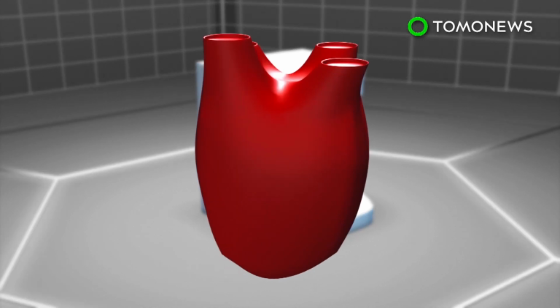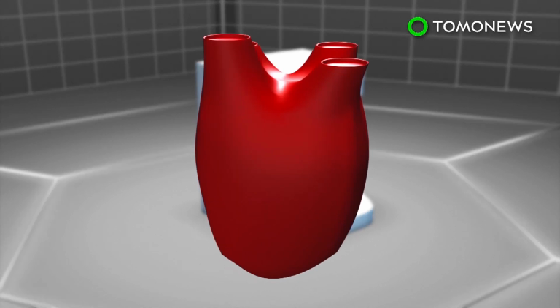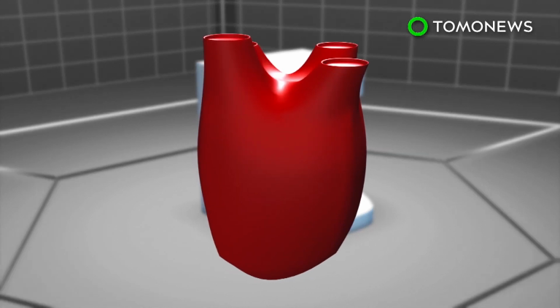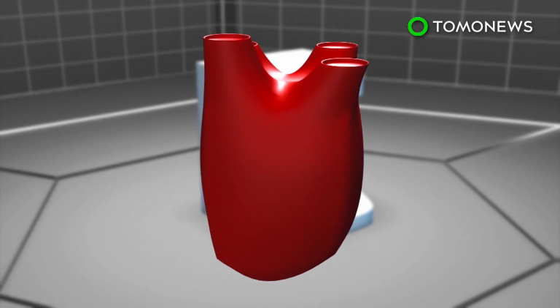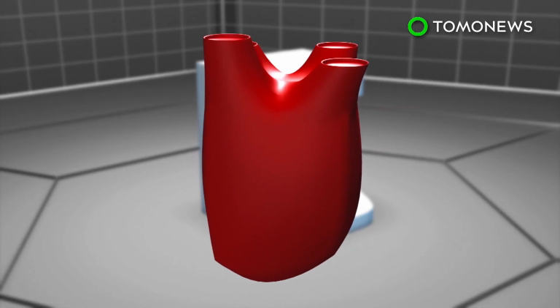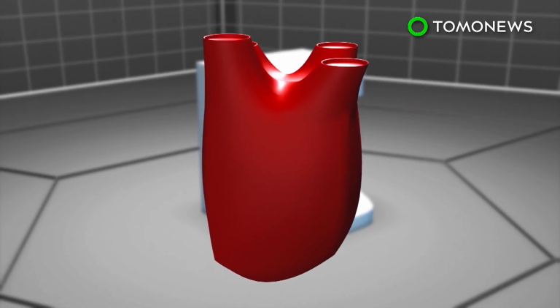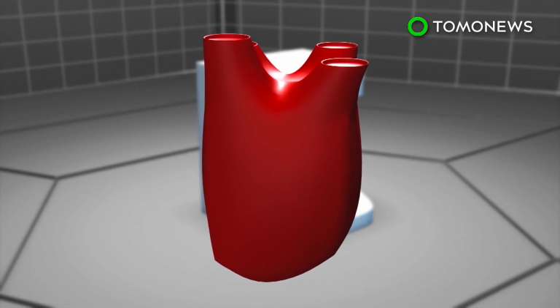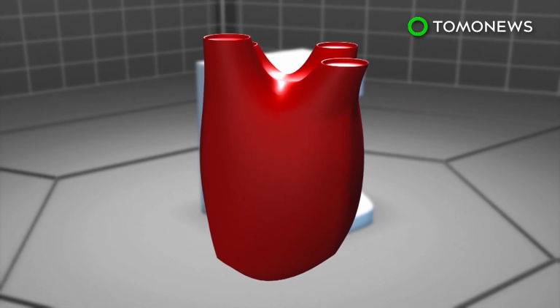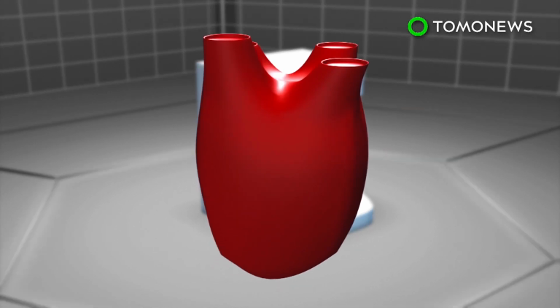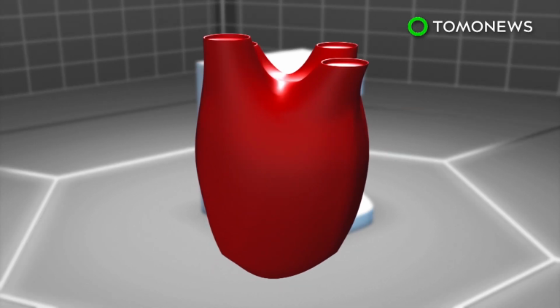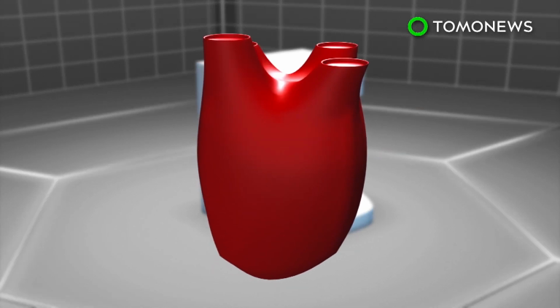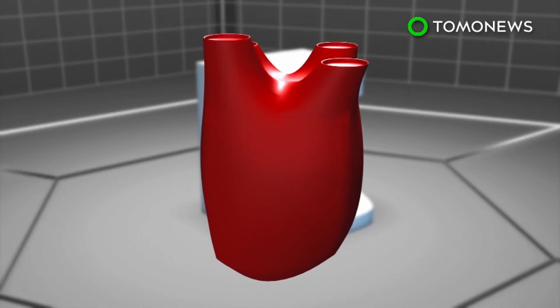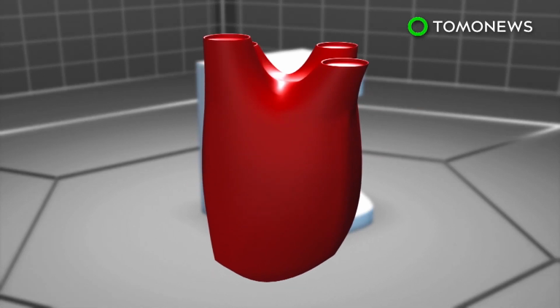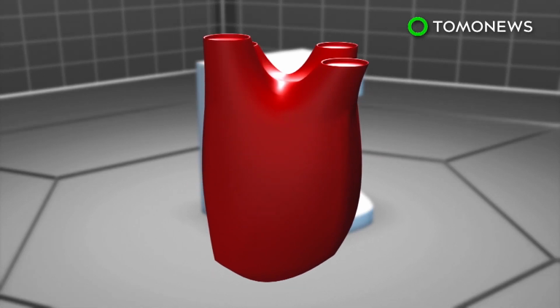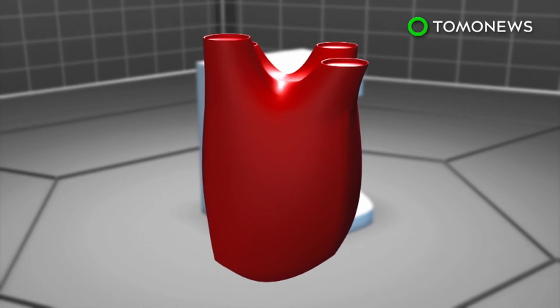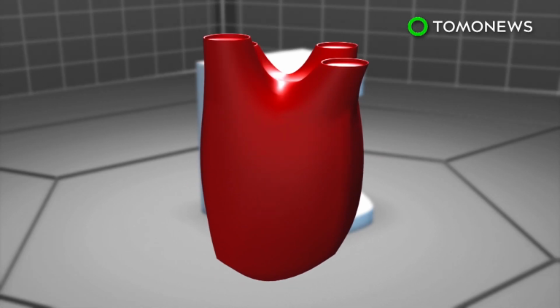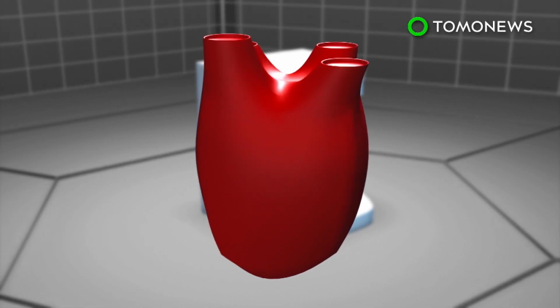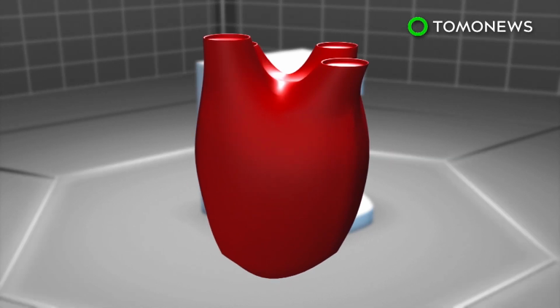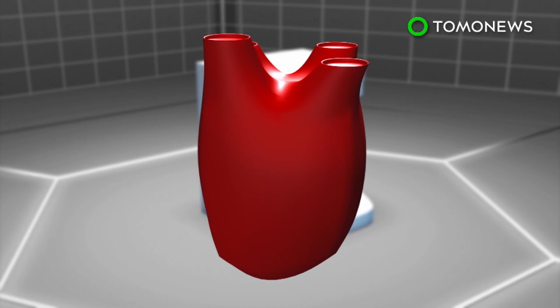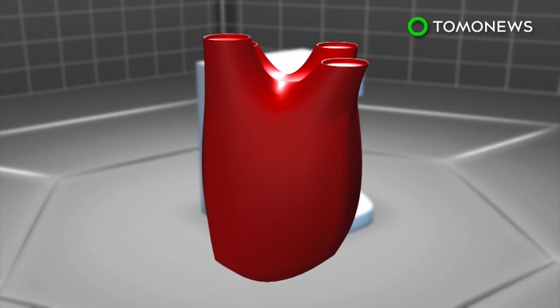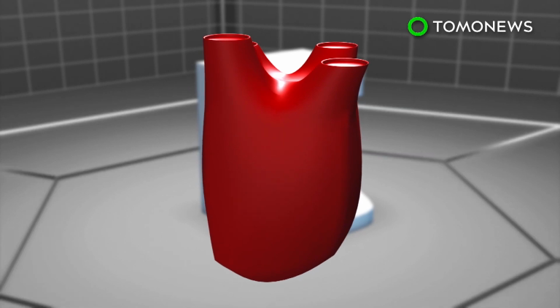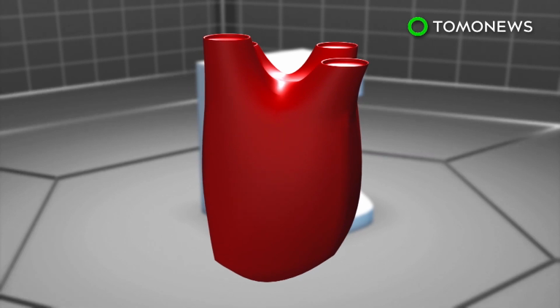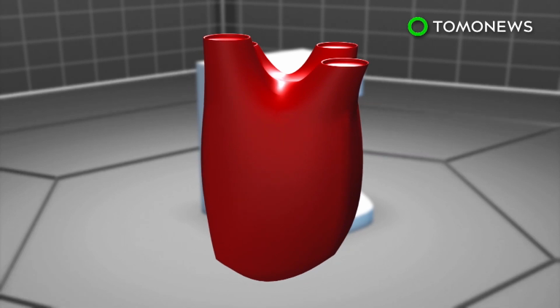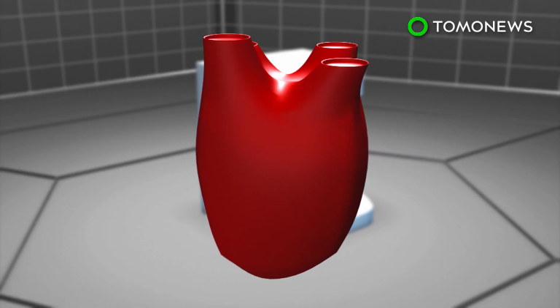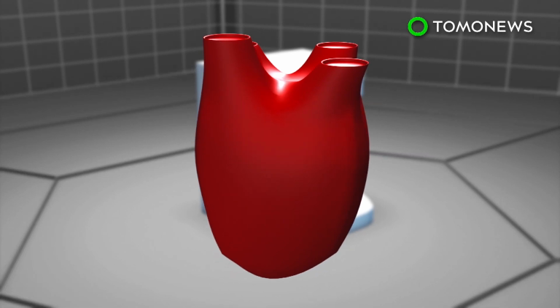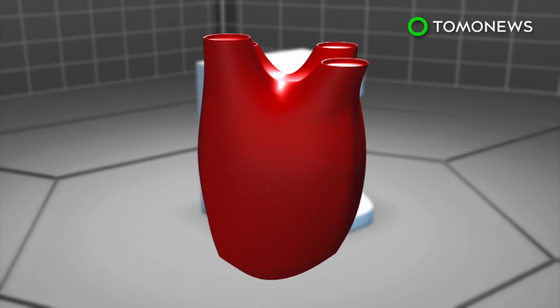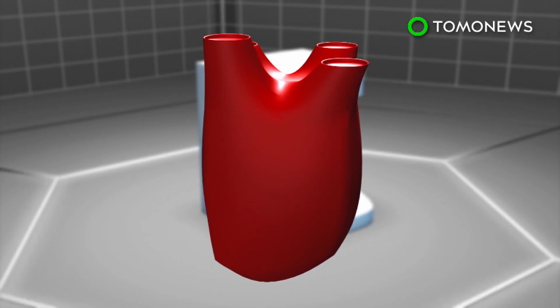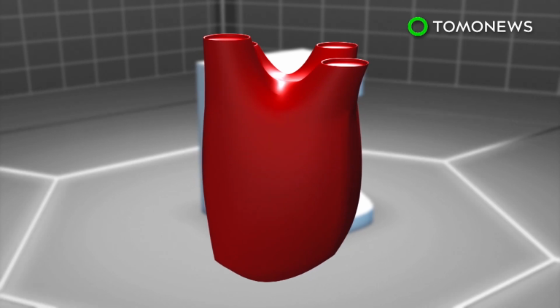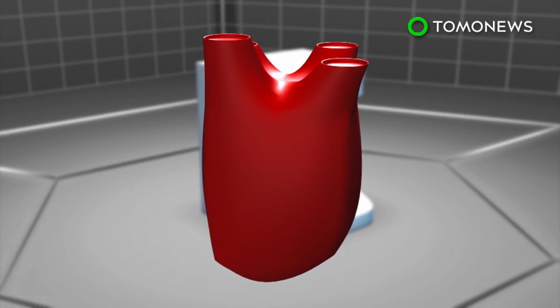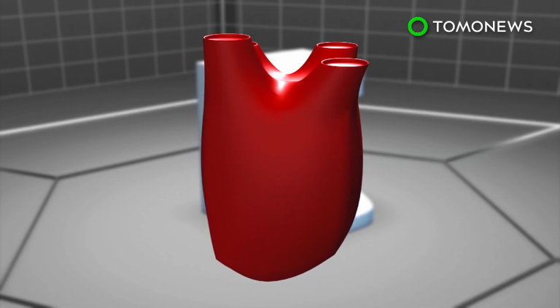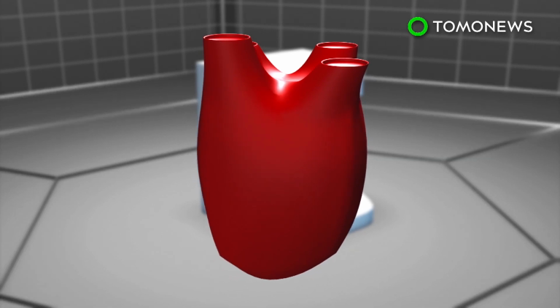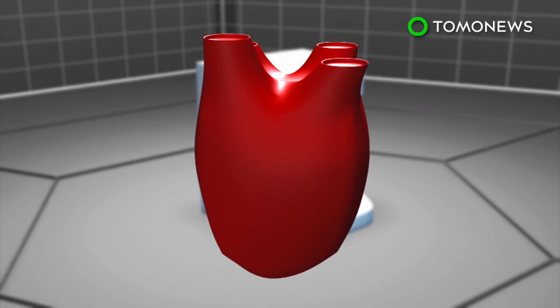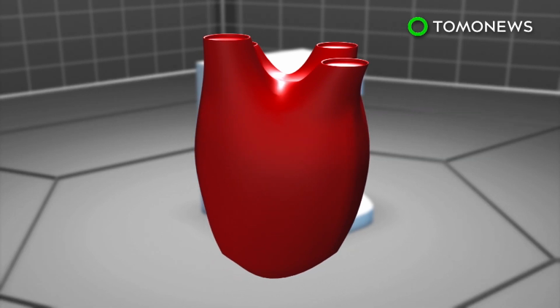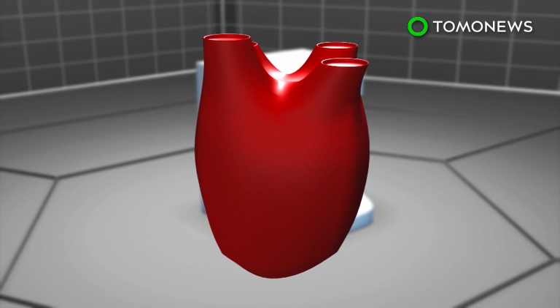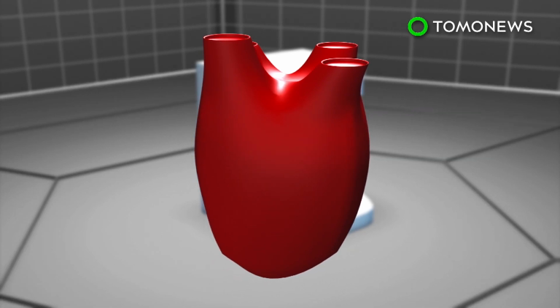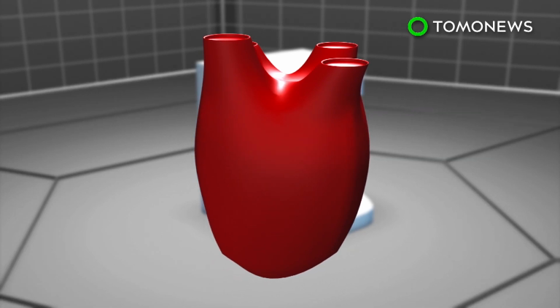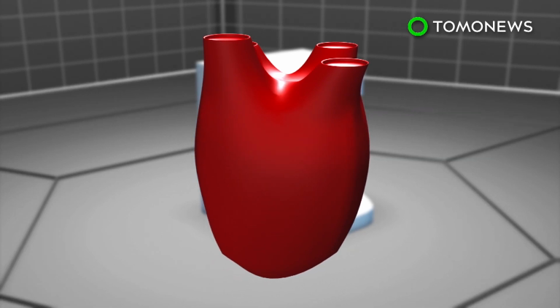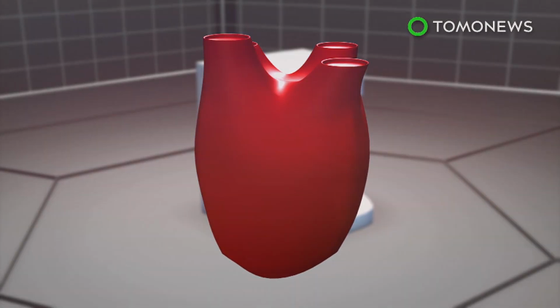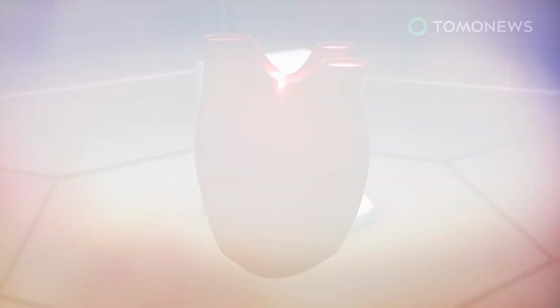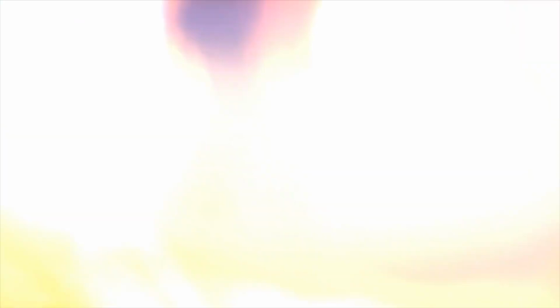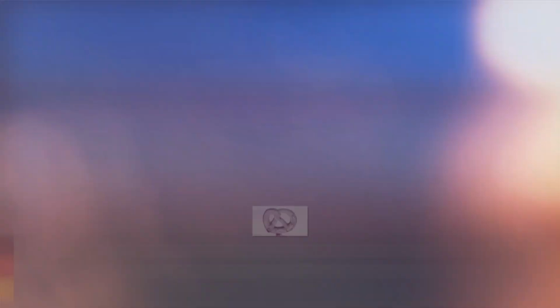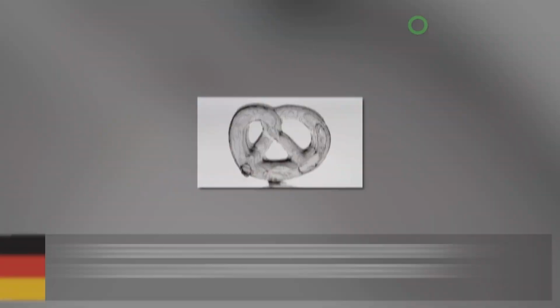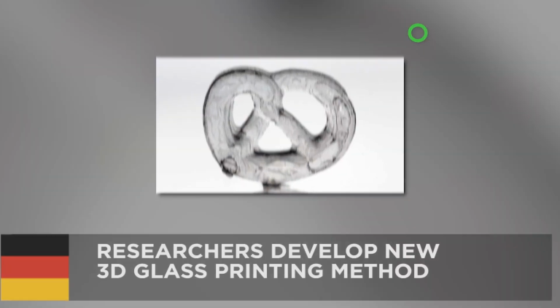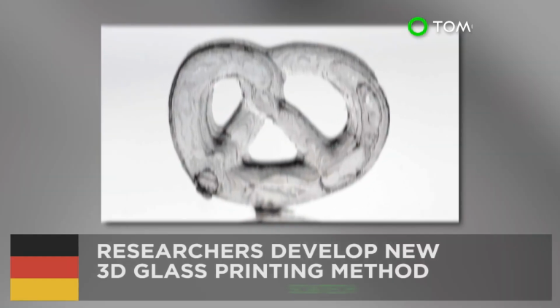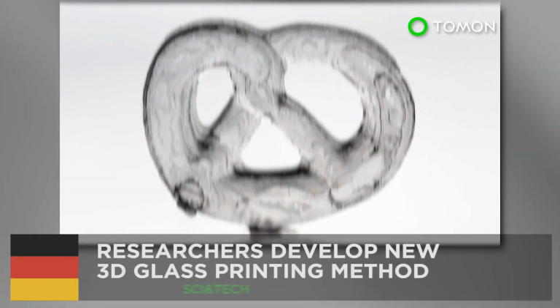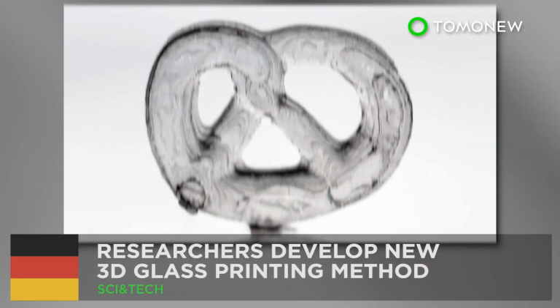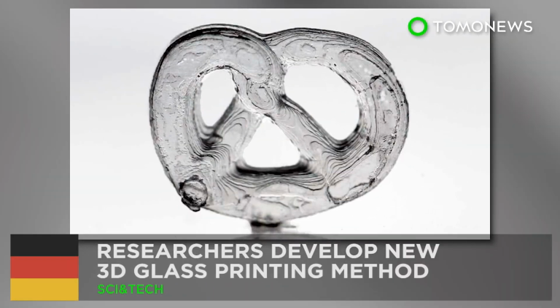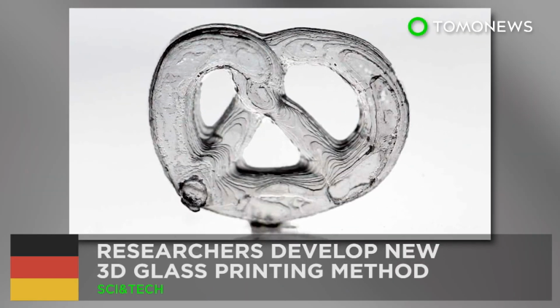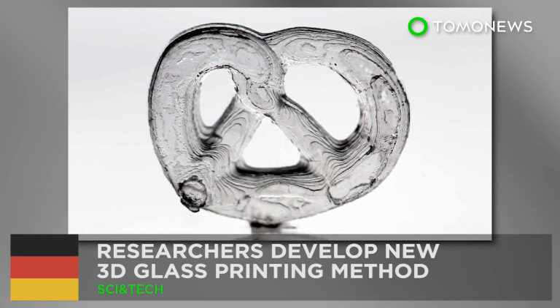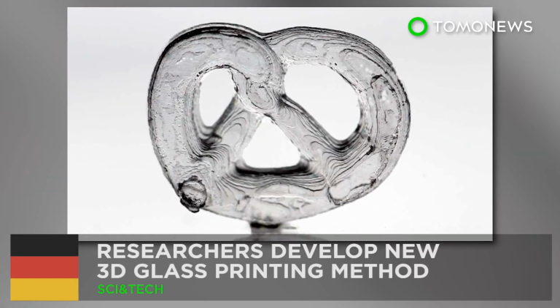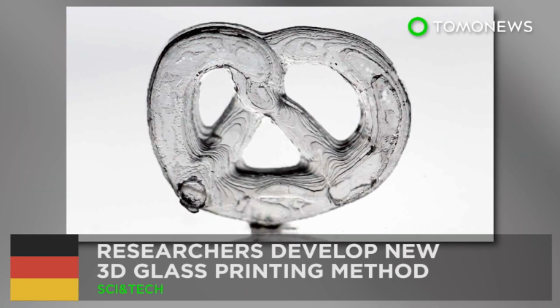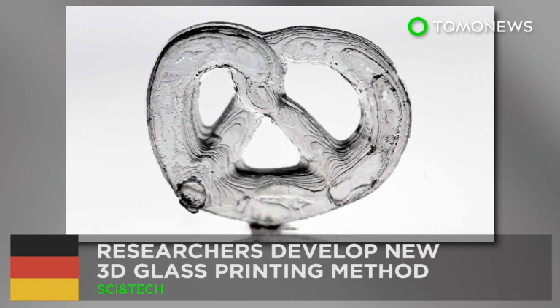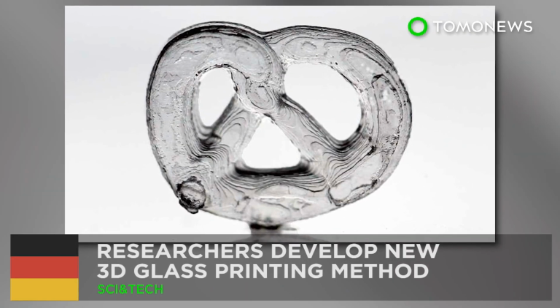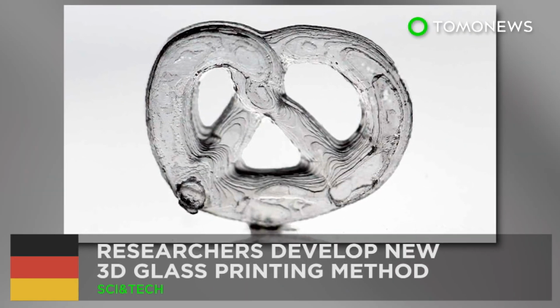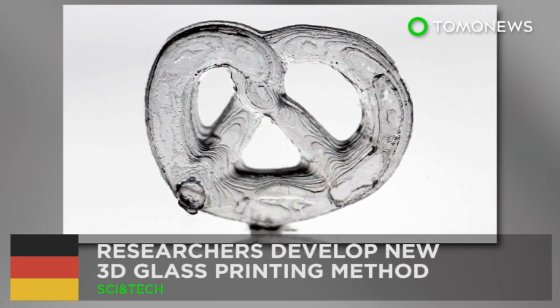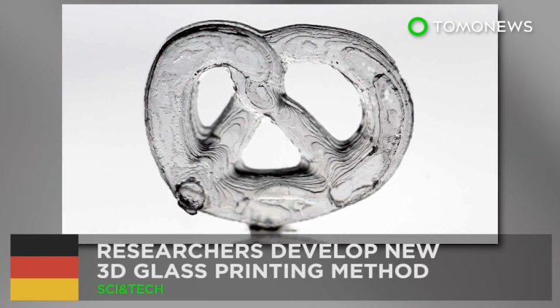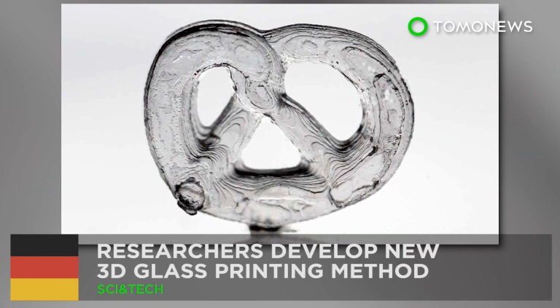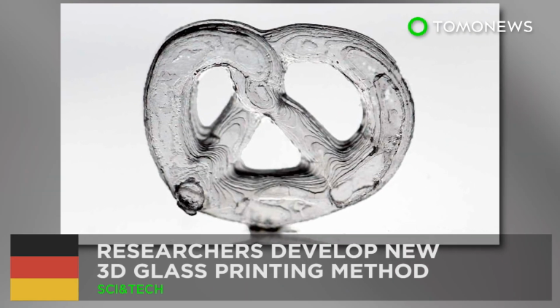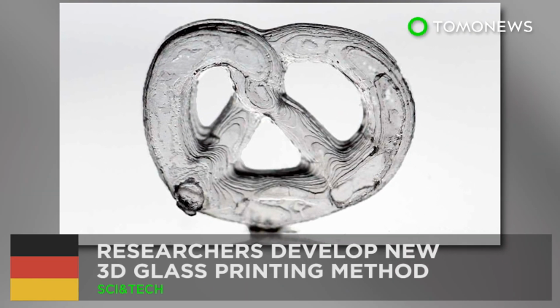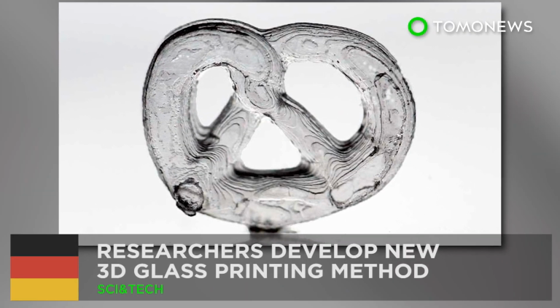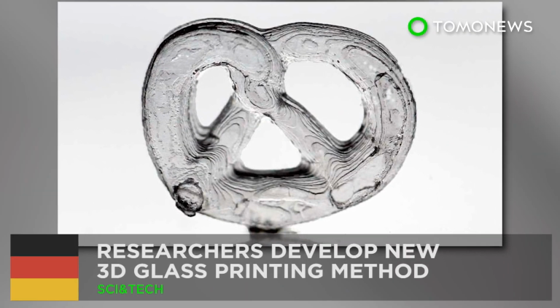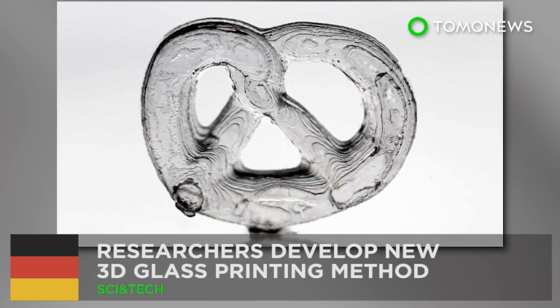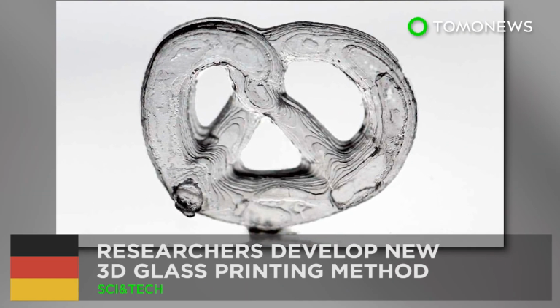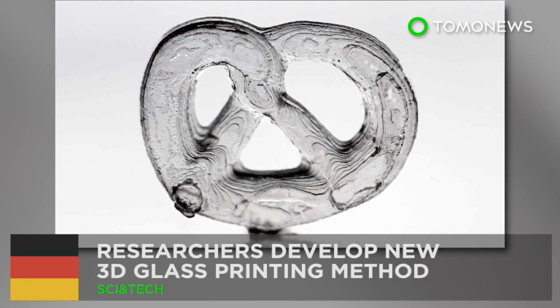Health experts believe that in 10 to 20 years, bioprinting could be used to make fully functioning organs for transplant.